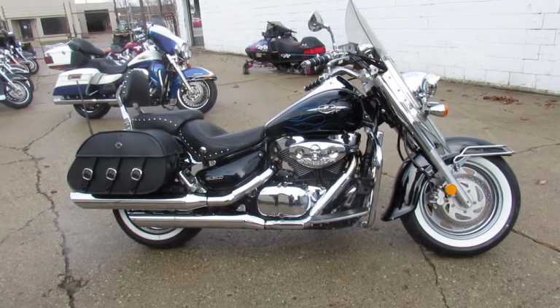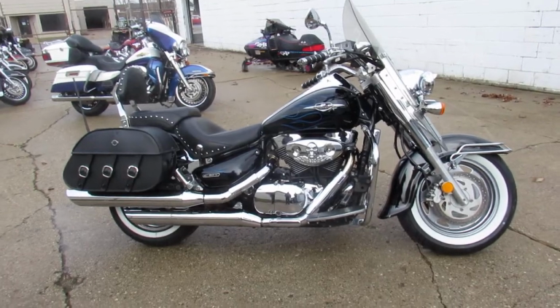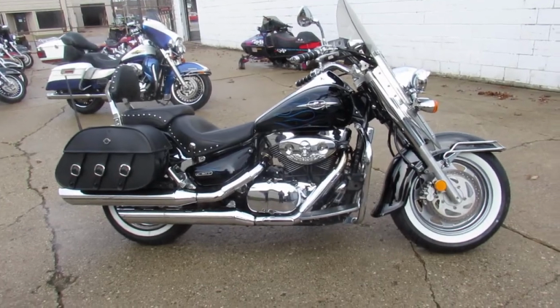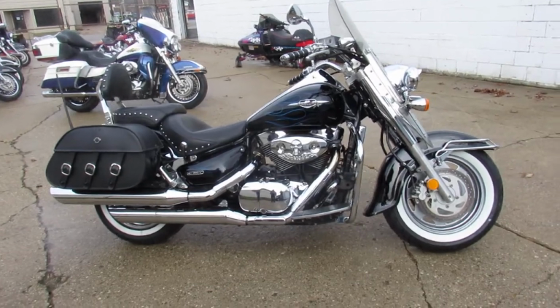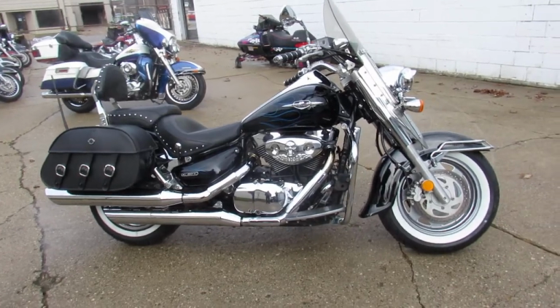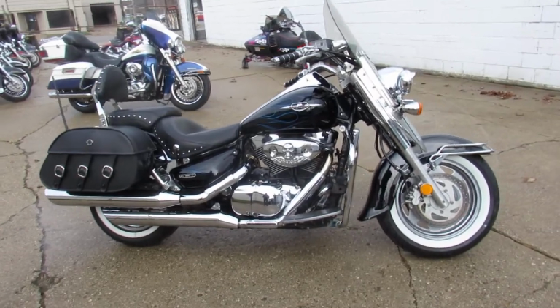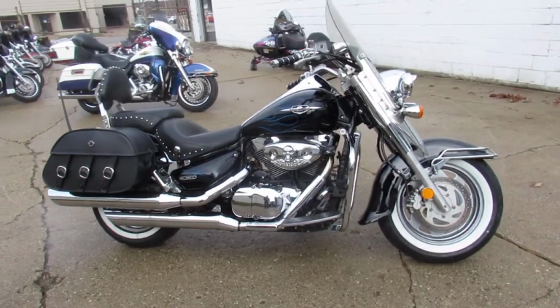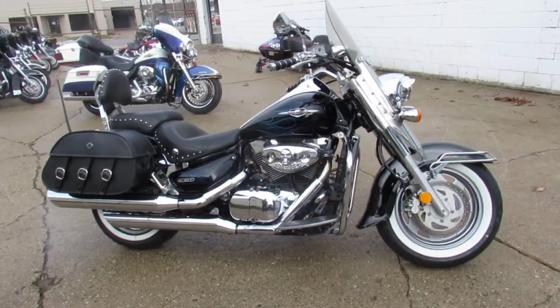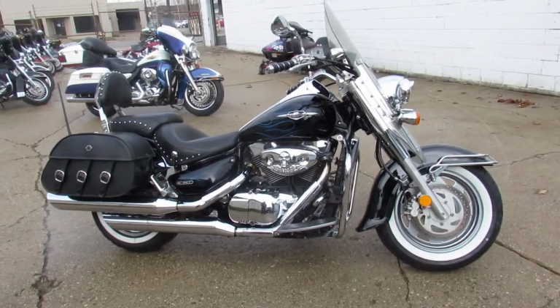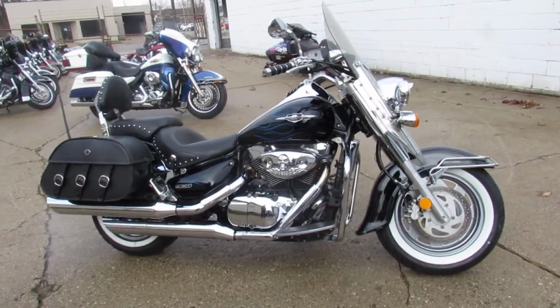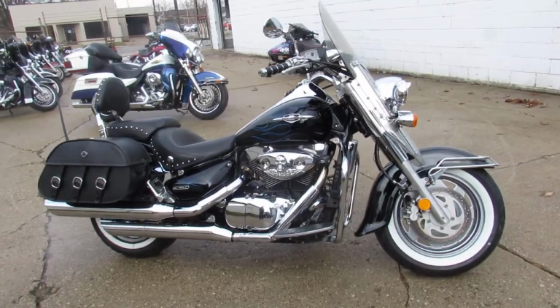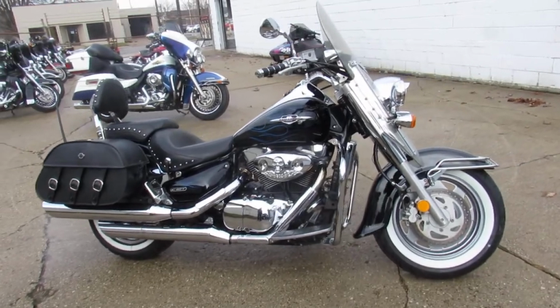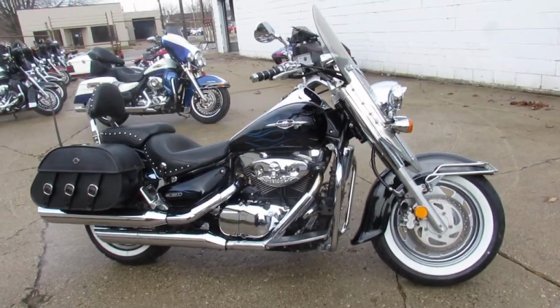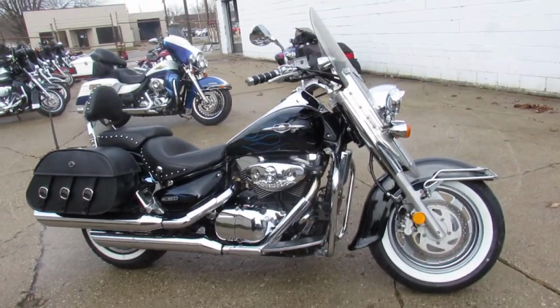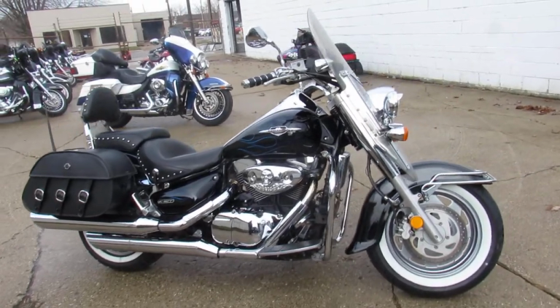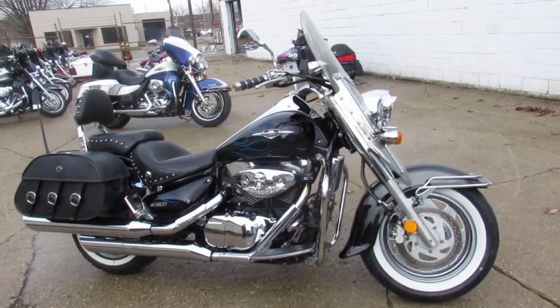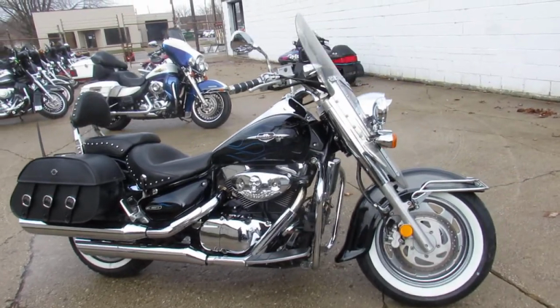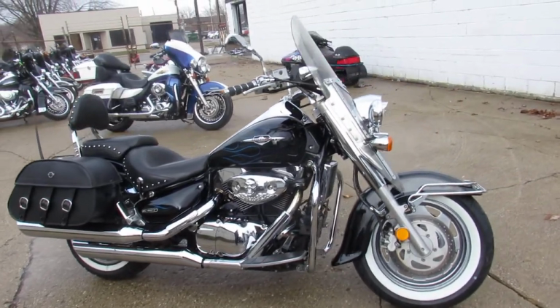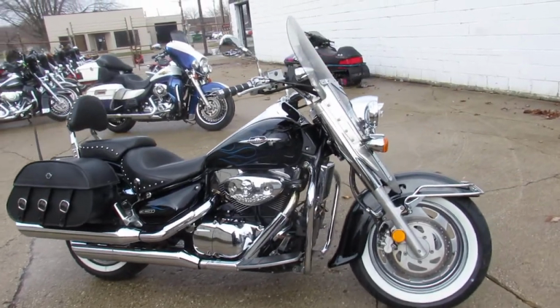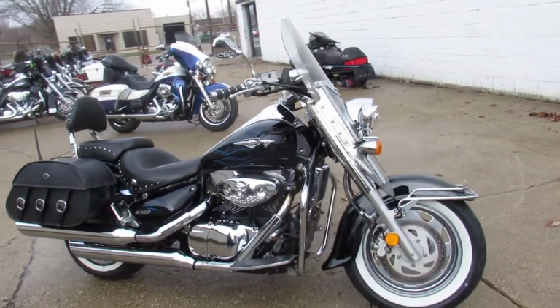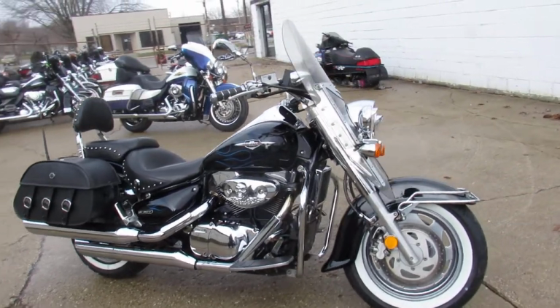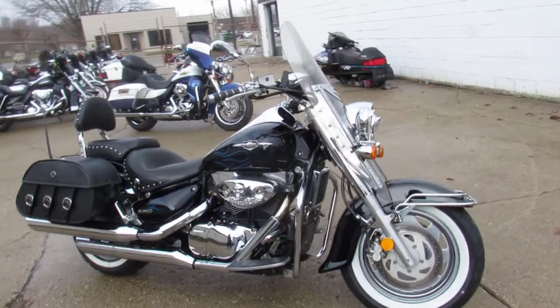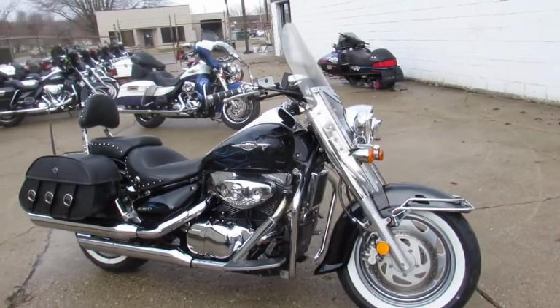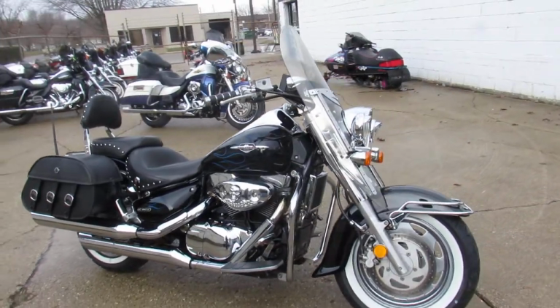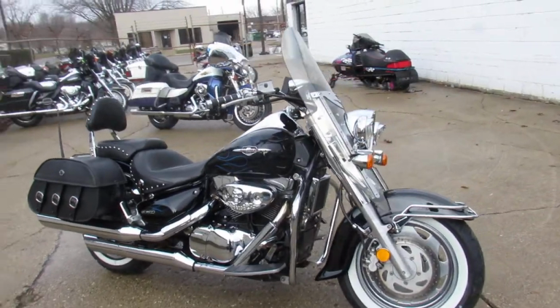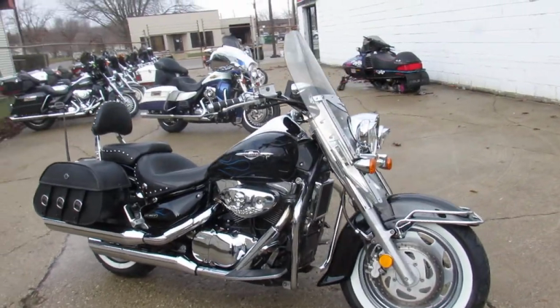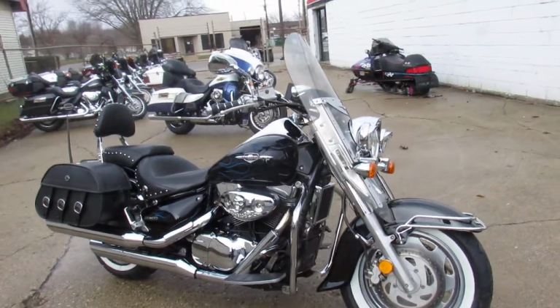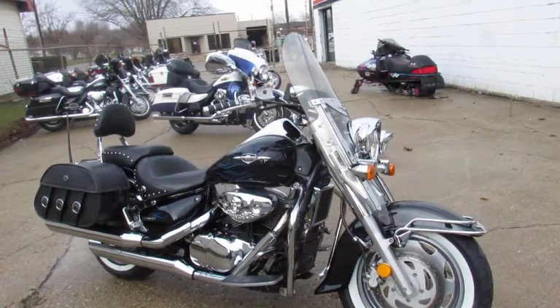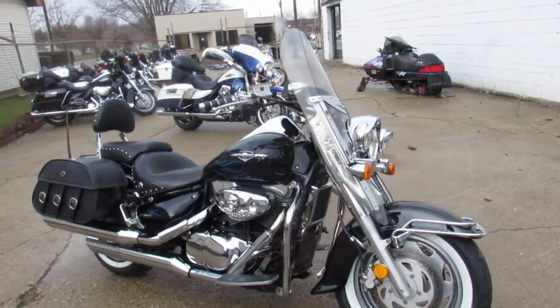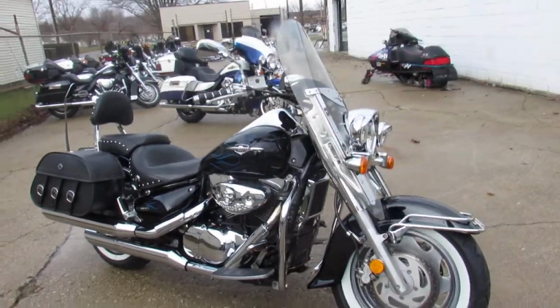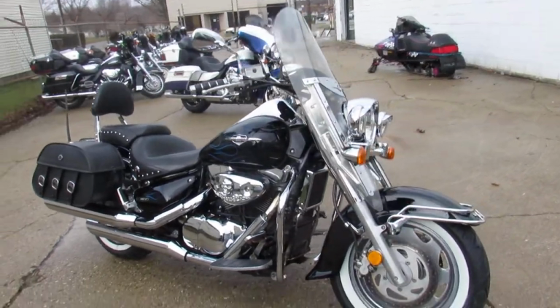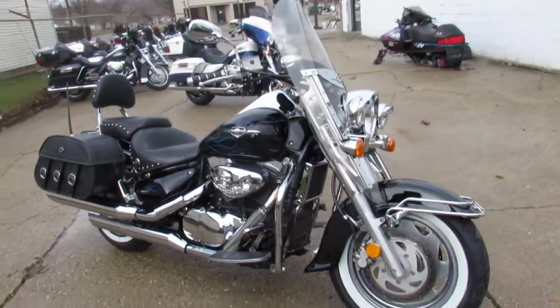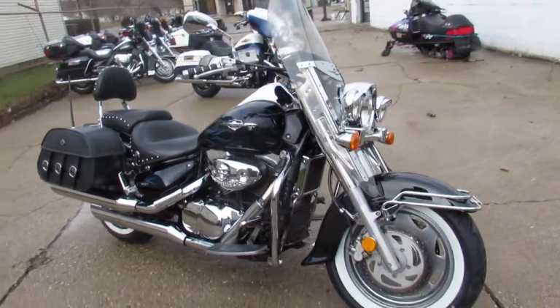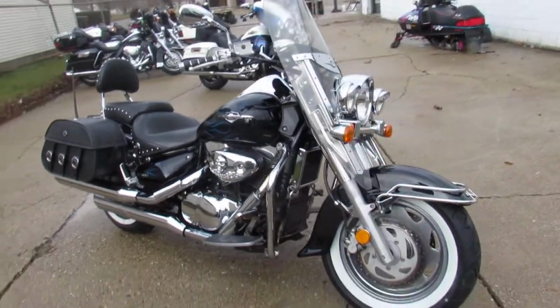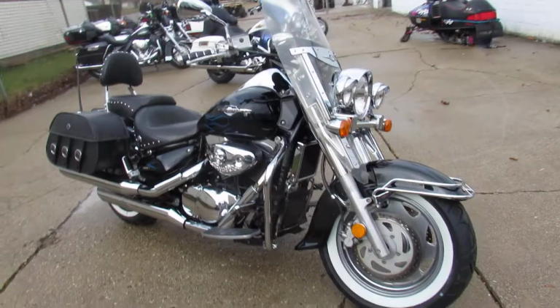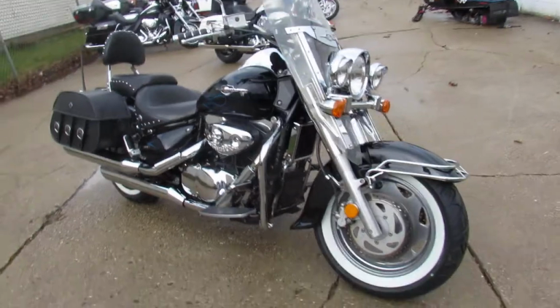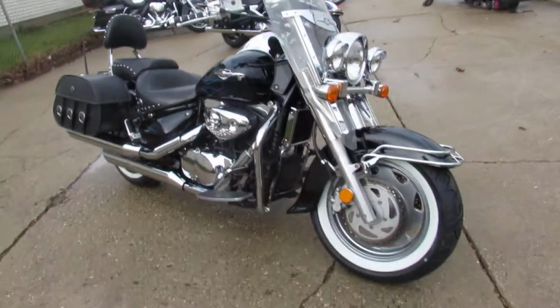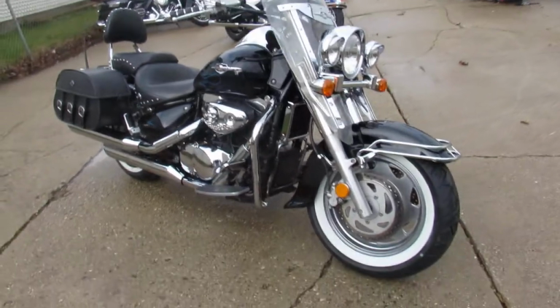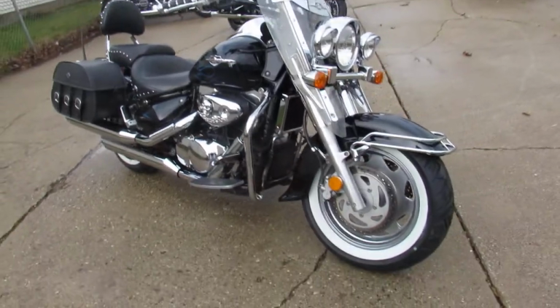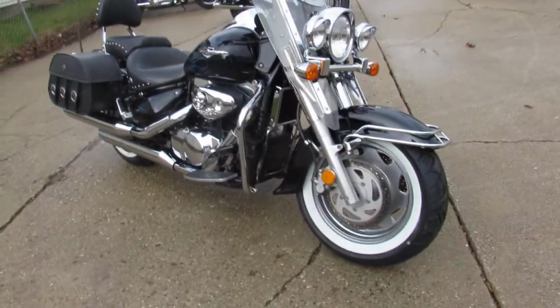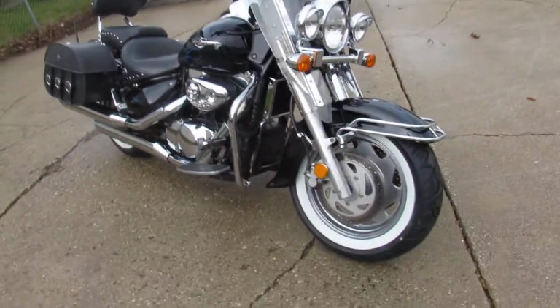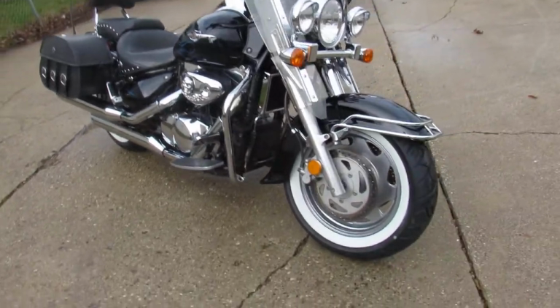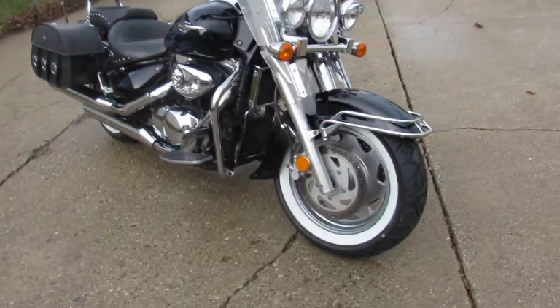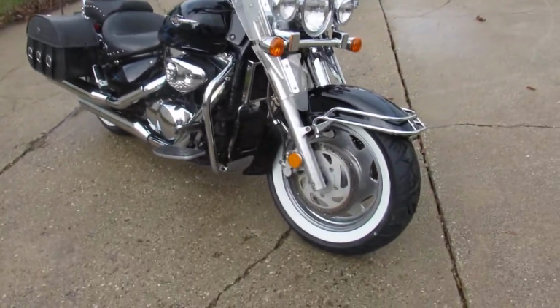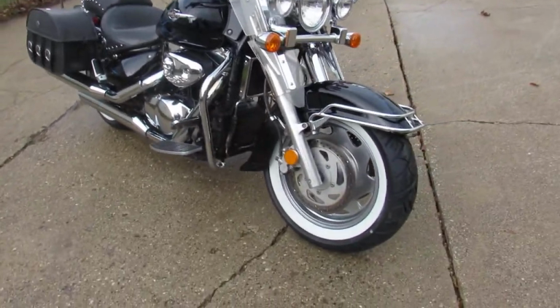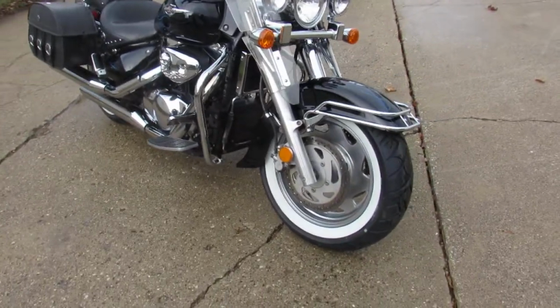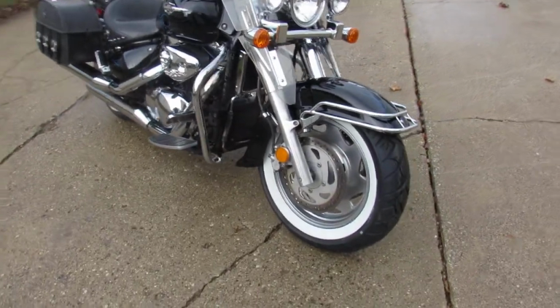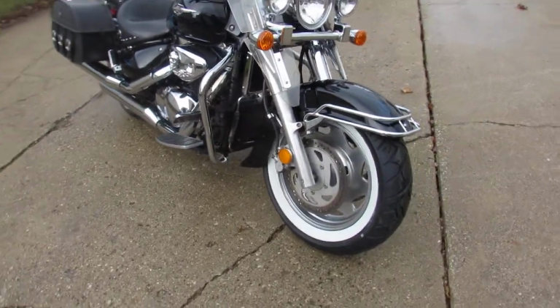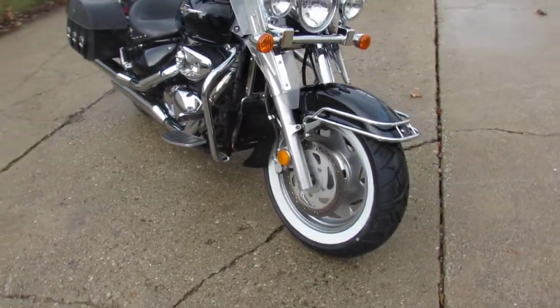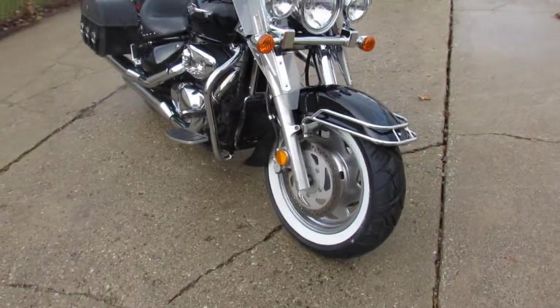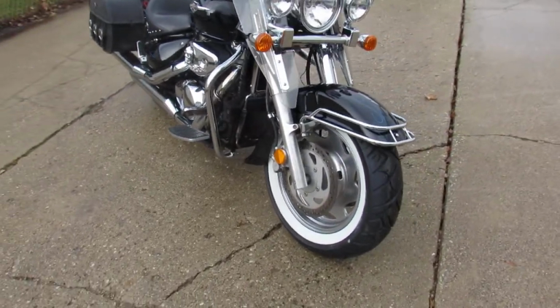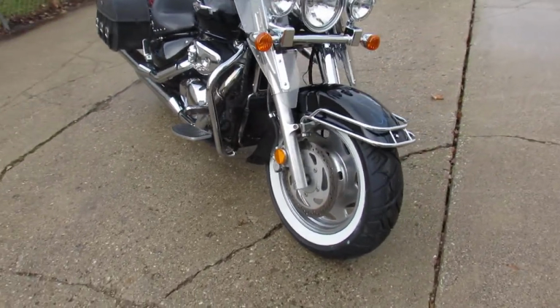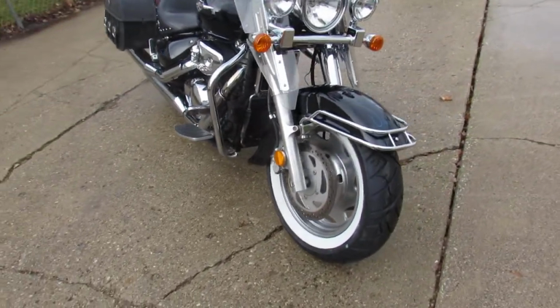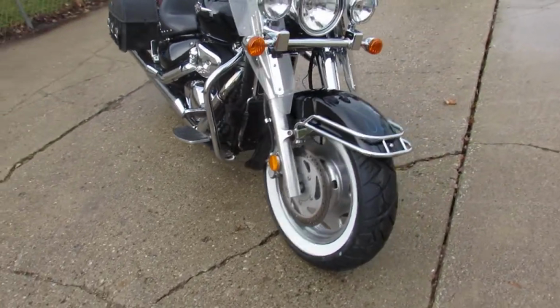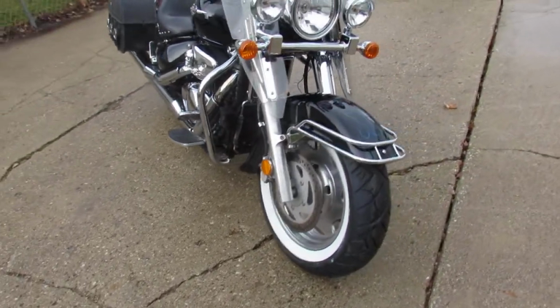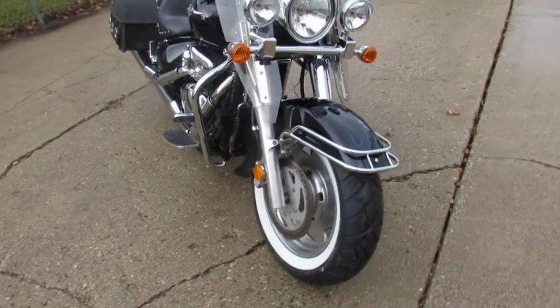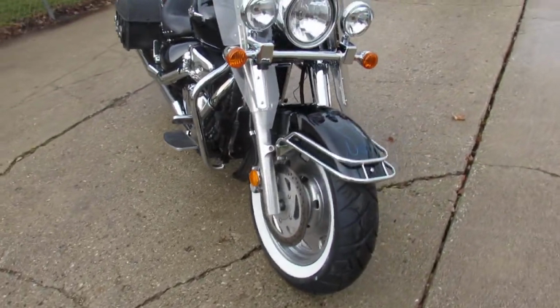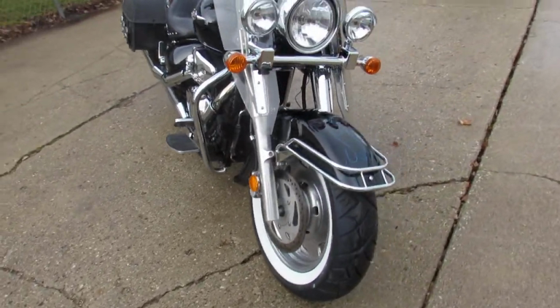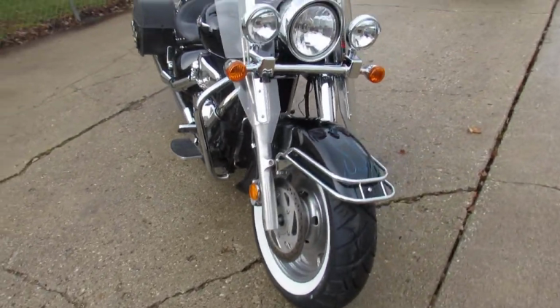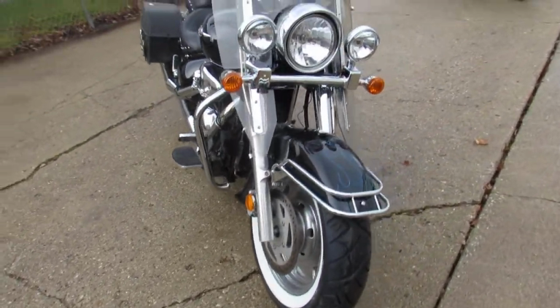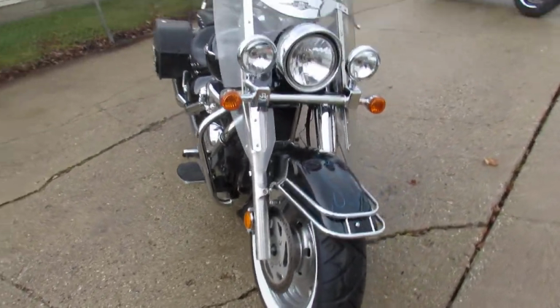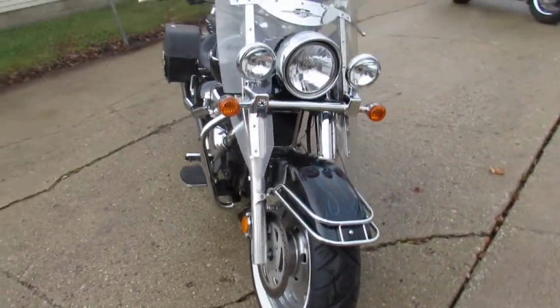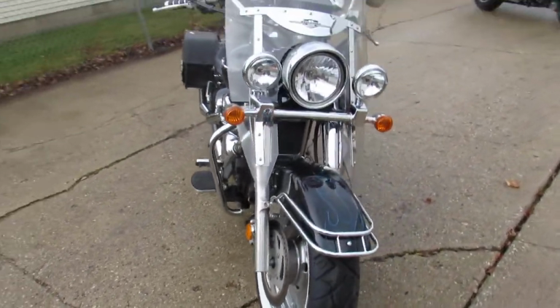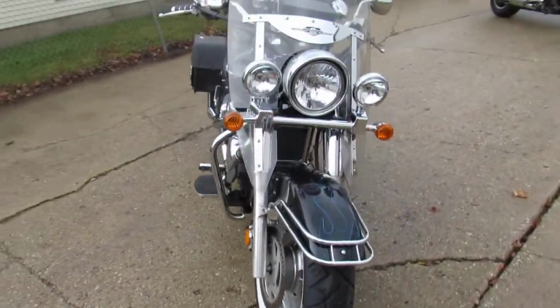Hey guys, ApprovalPowersports.com here doing some videos on the used bikes we're stocking up. We got over 500 used bikes in the showroom for sale.